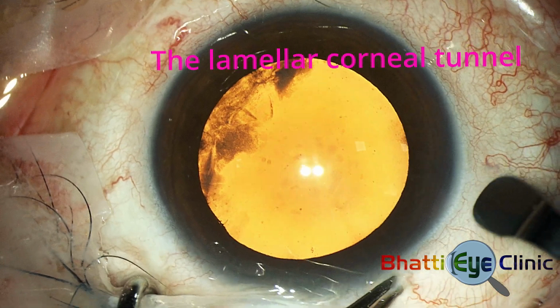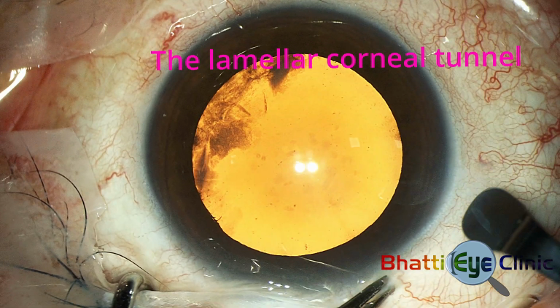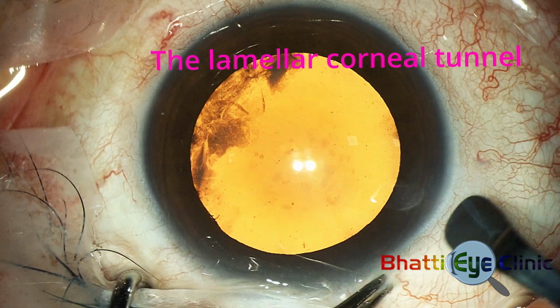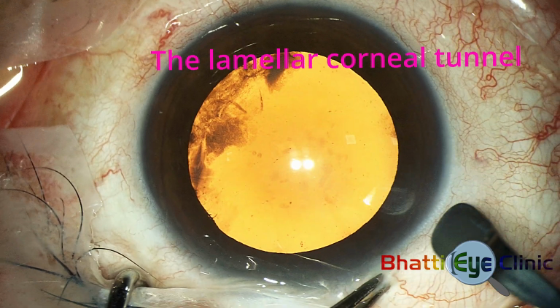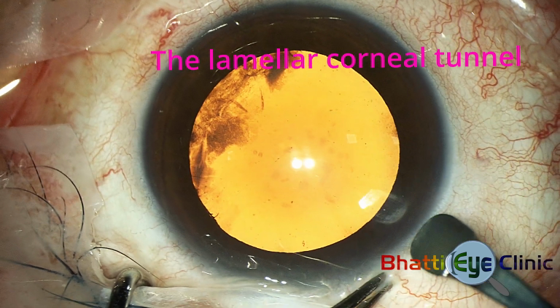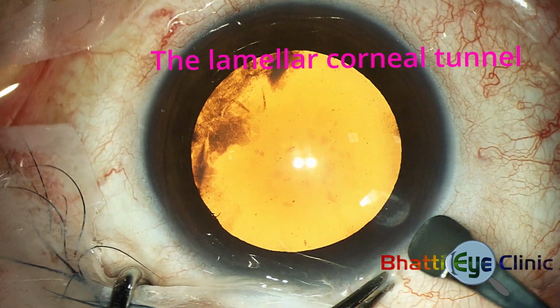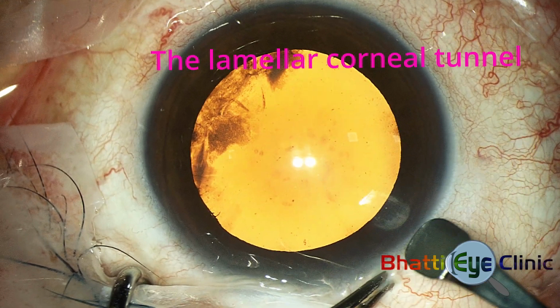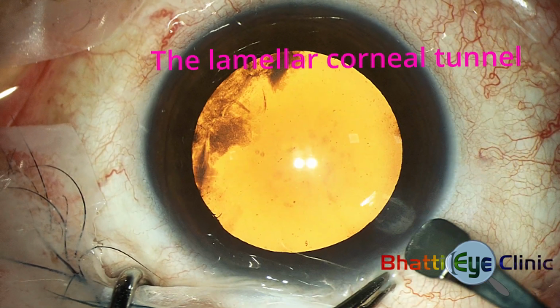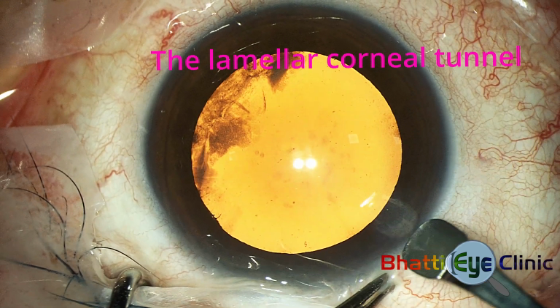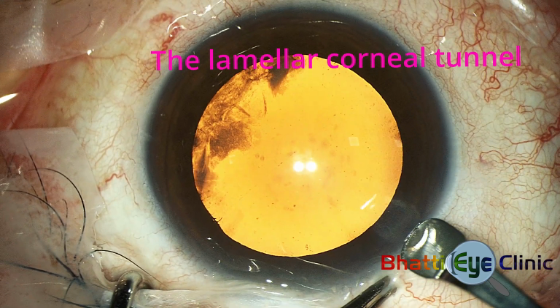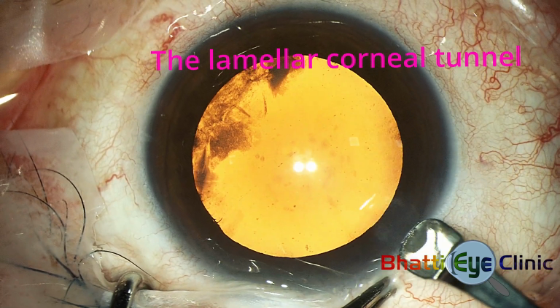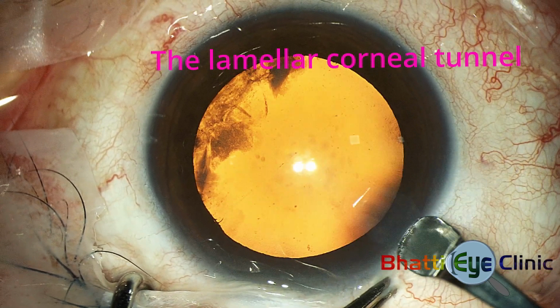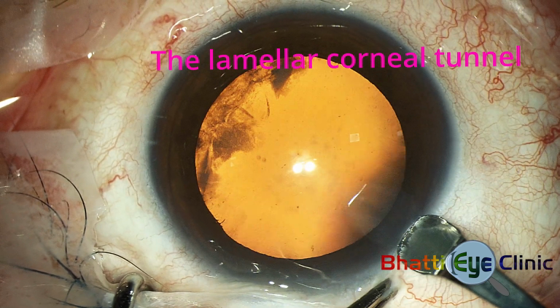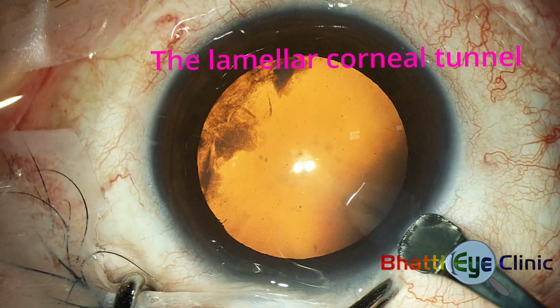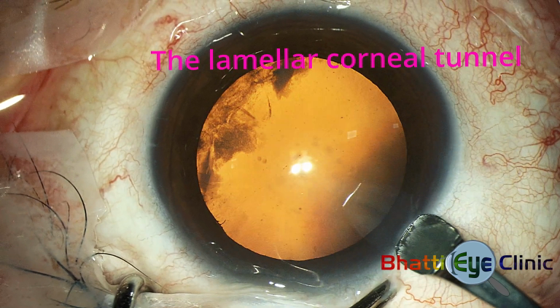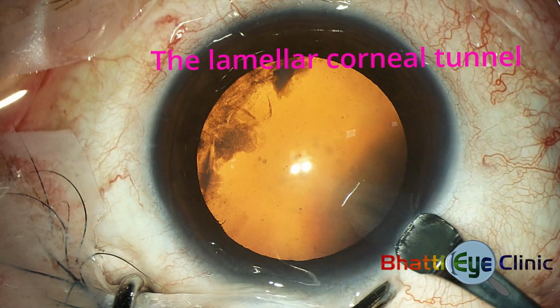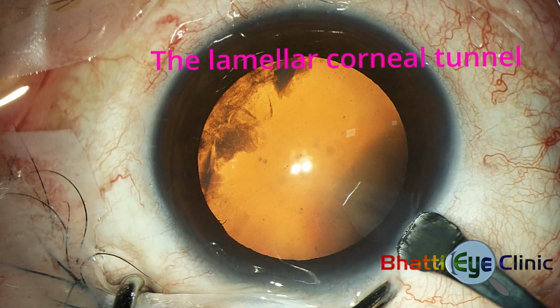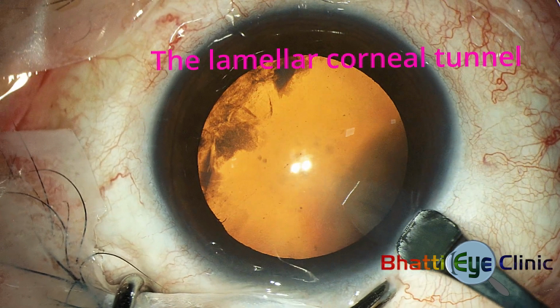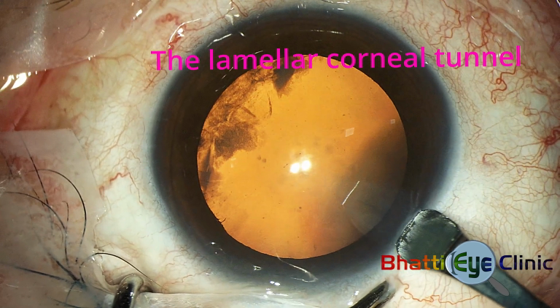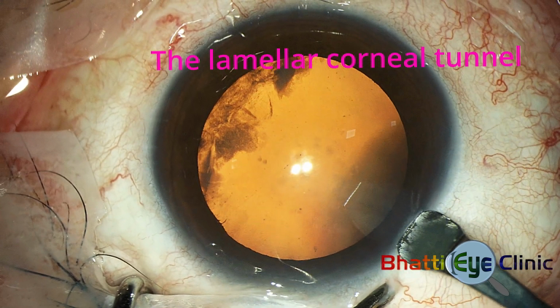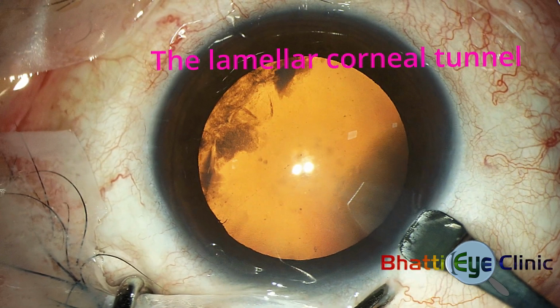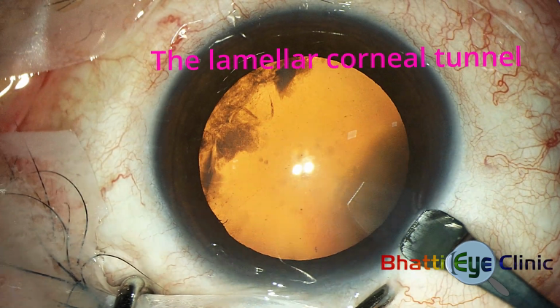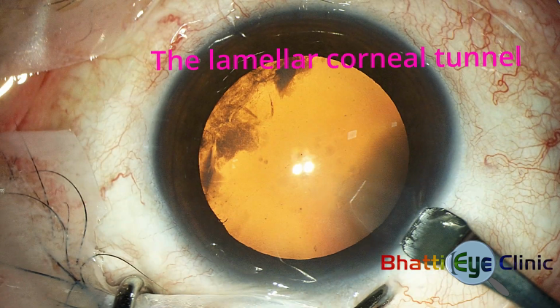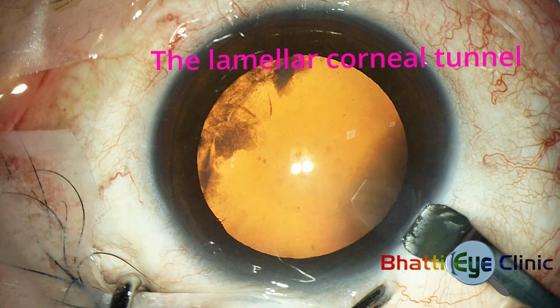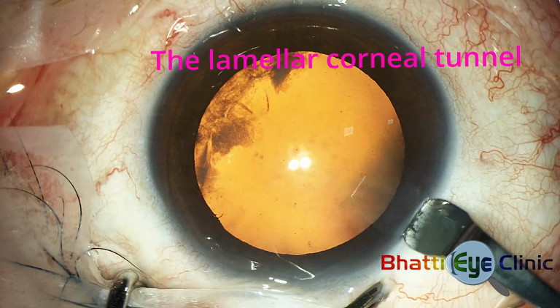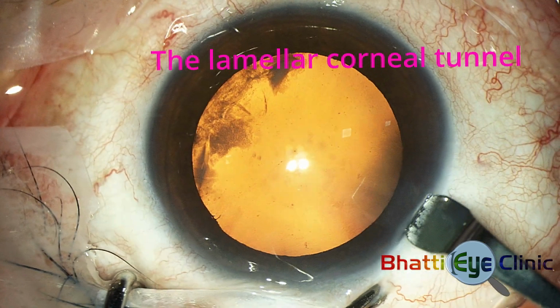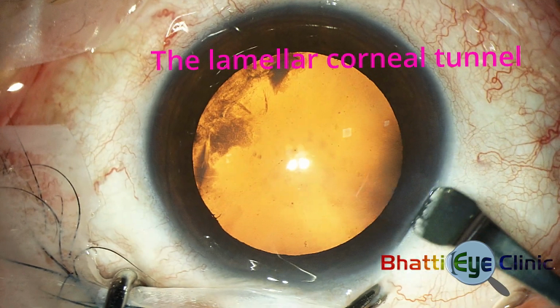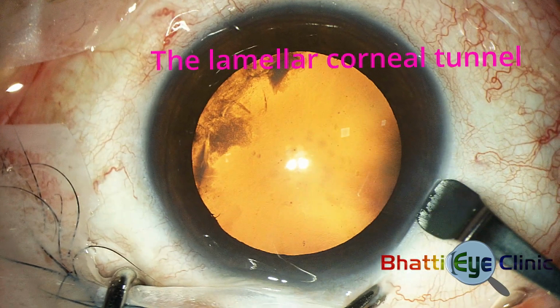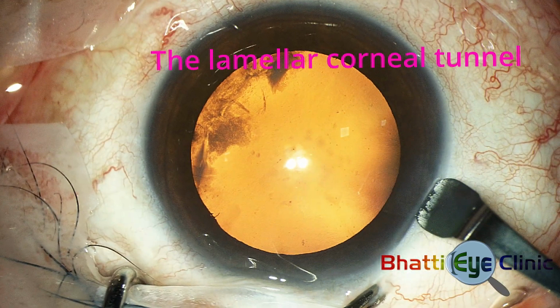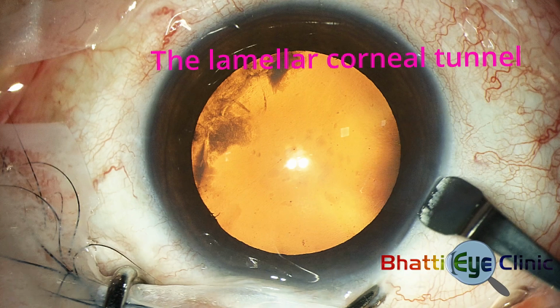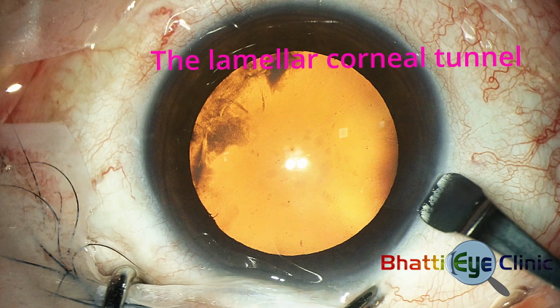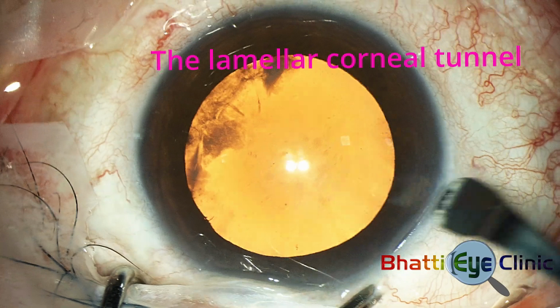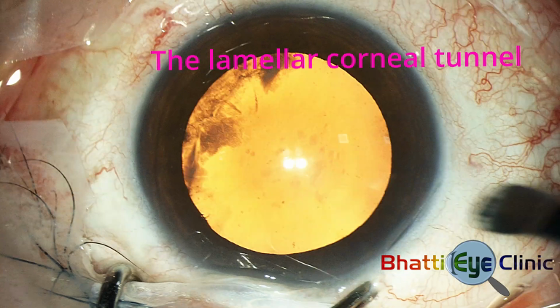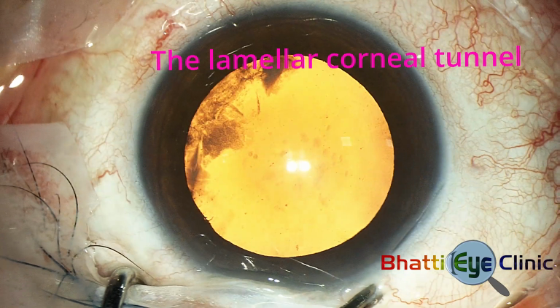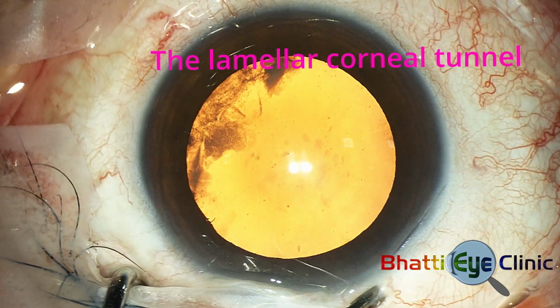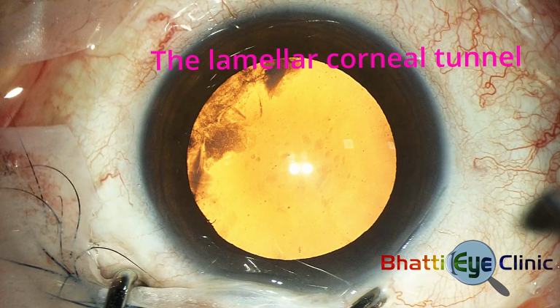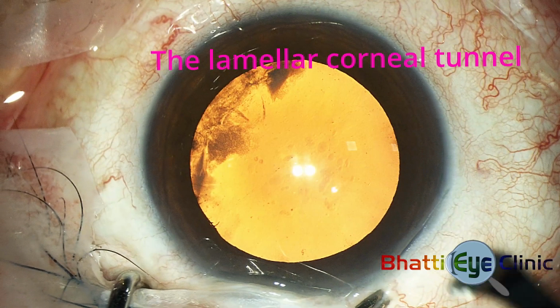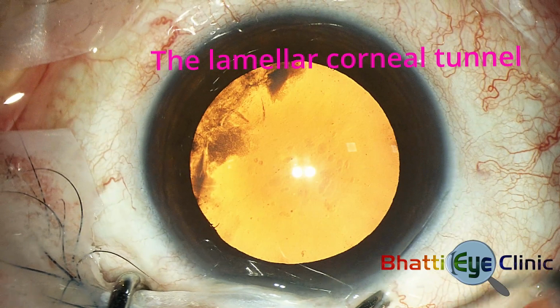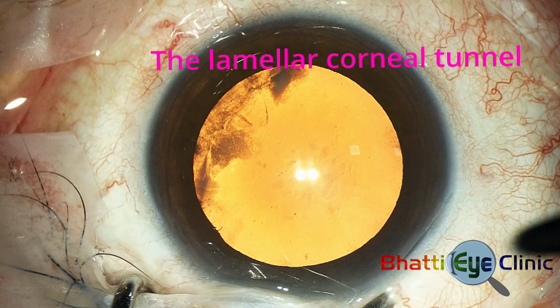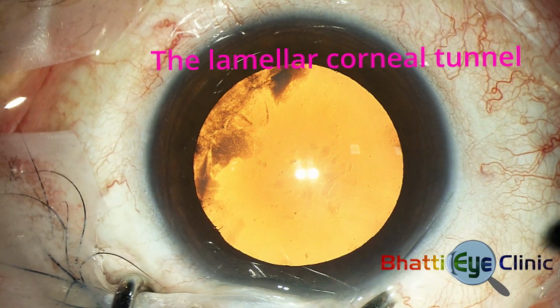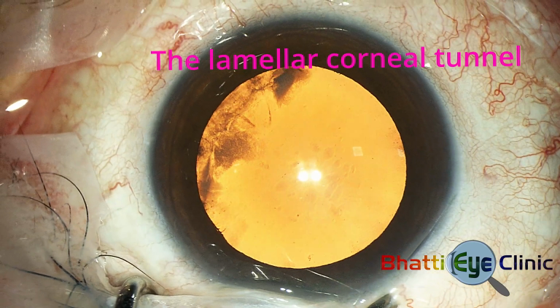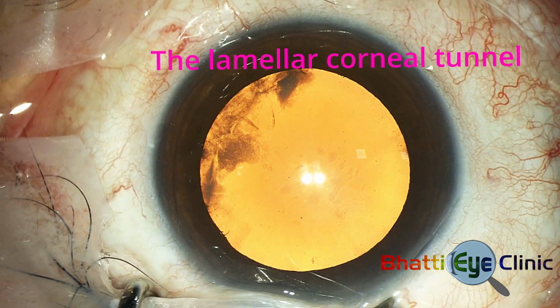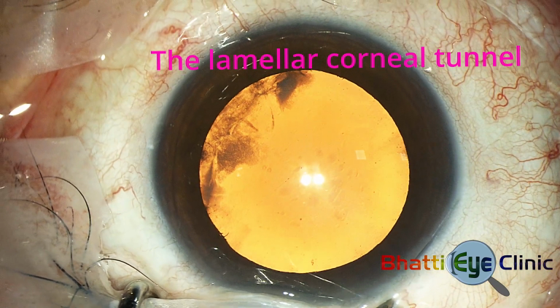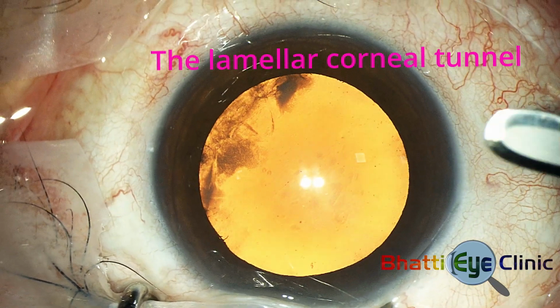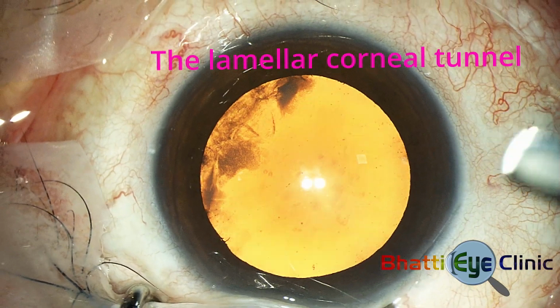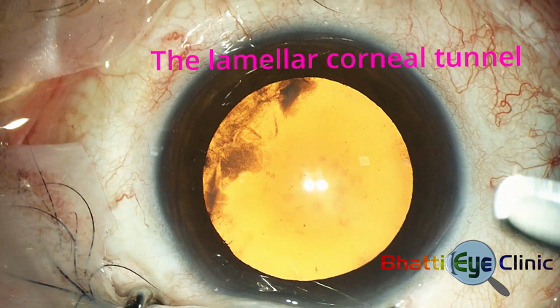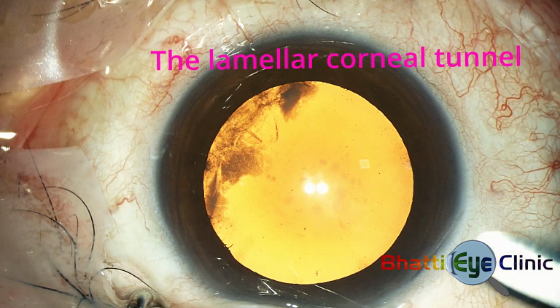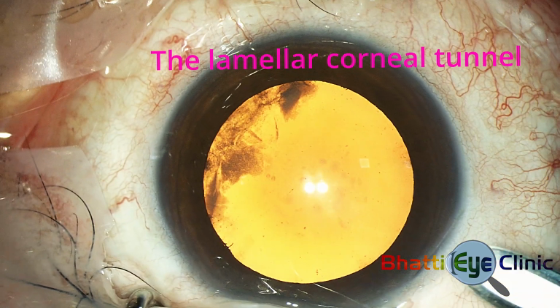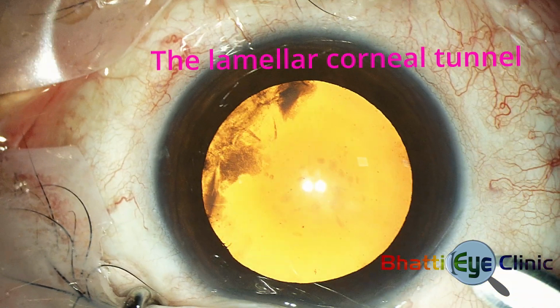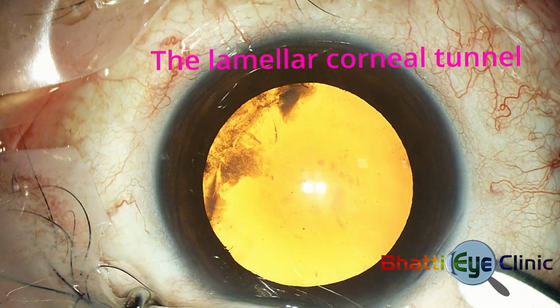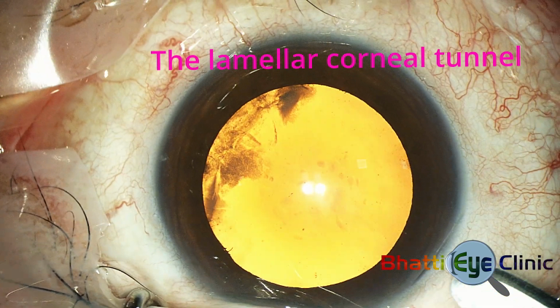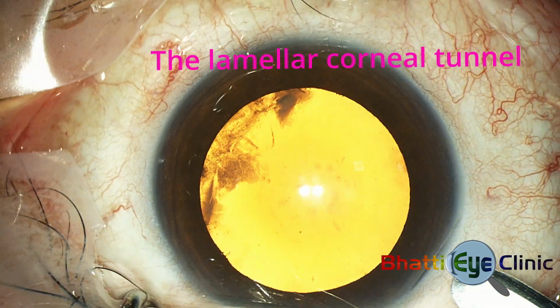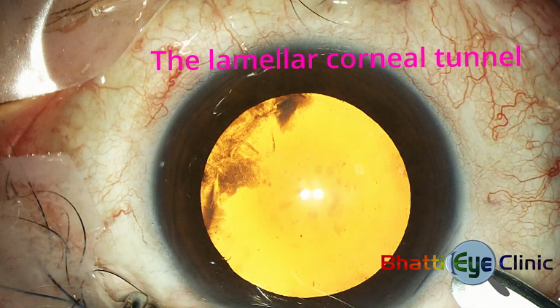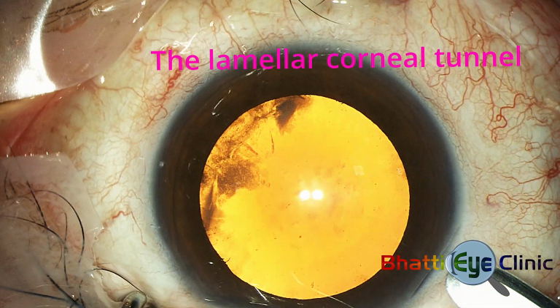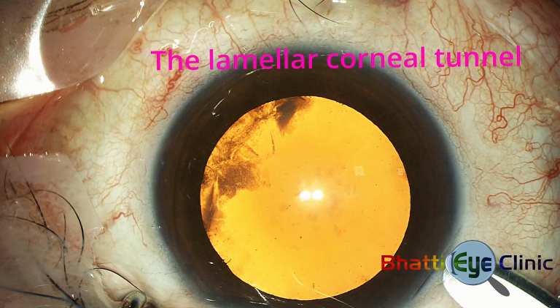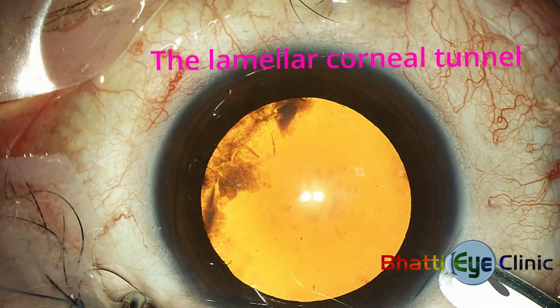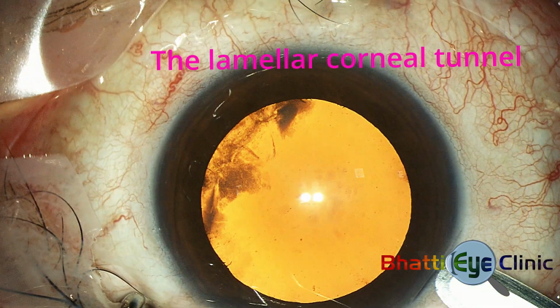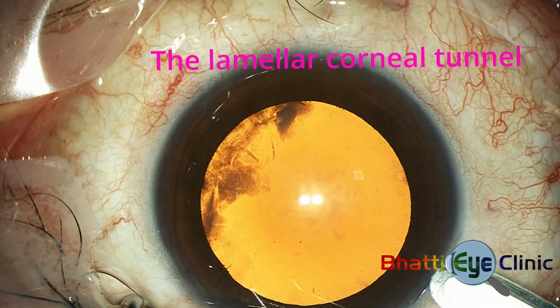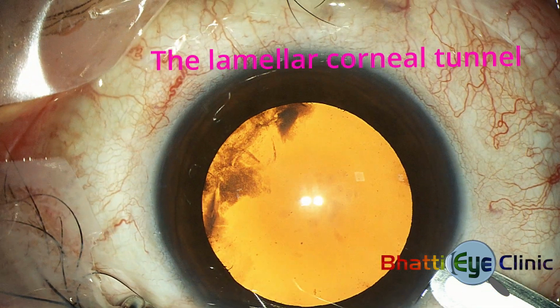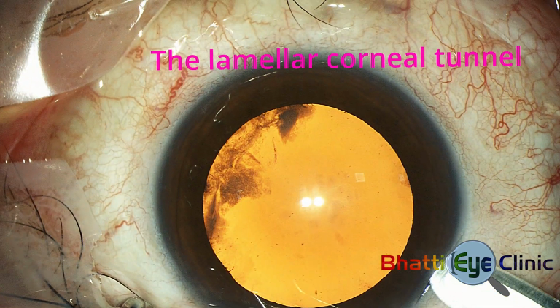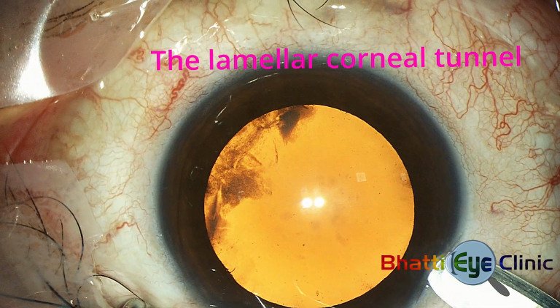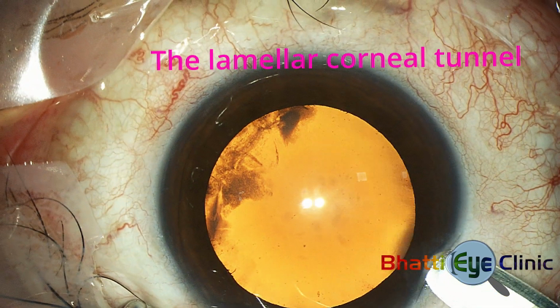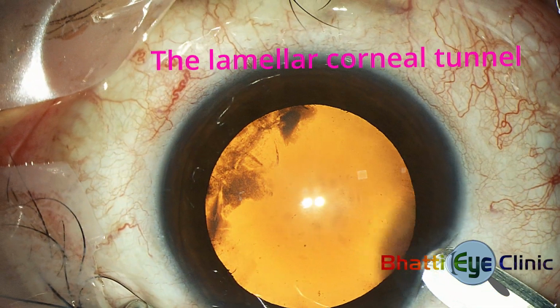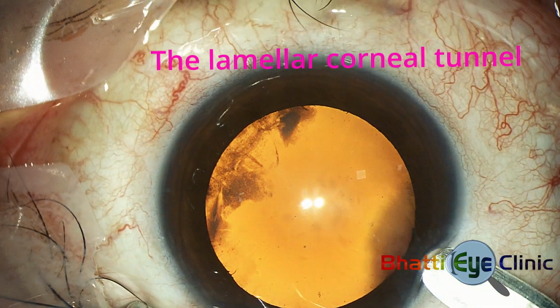The first step in phacoemulsification is the creation of a lamellar corneal tunnel with a bevel-up tunnel blade.